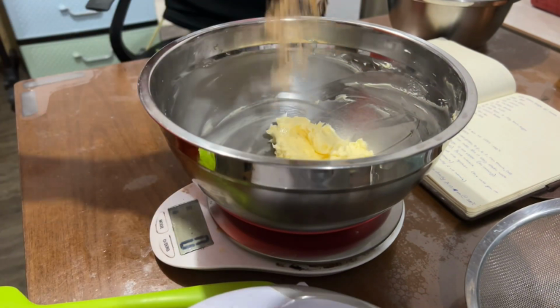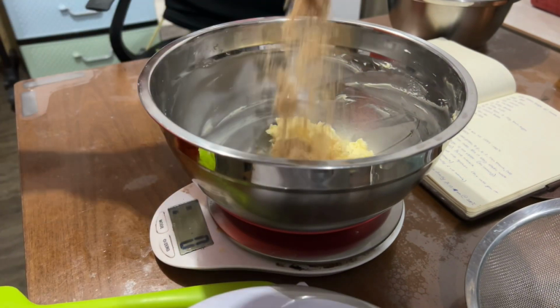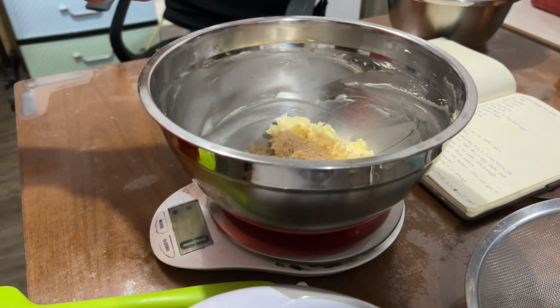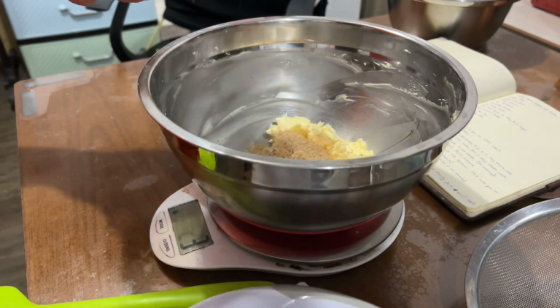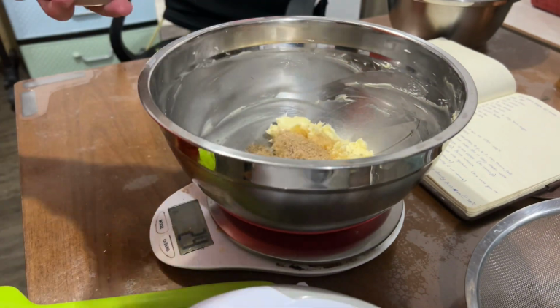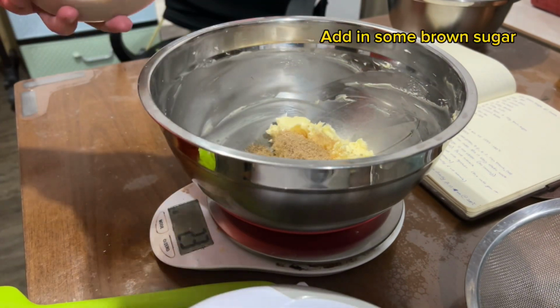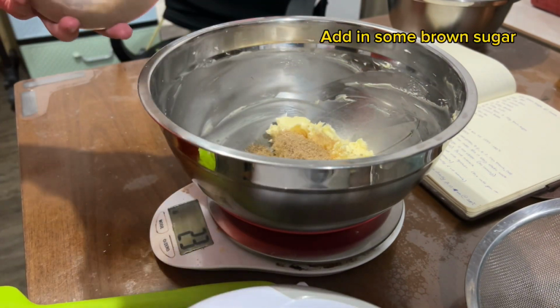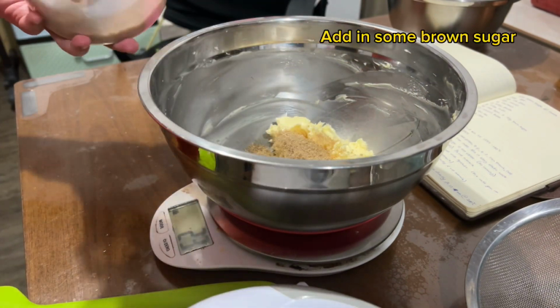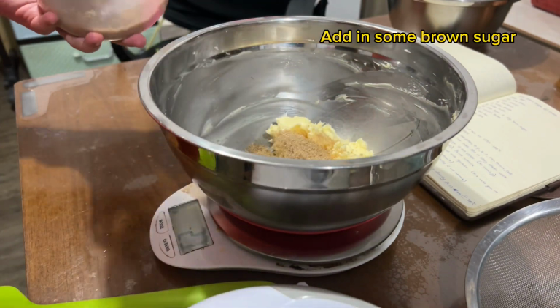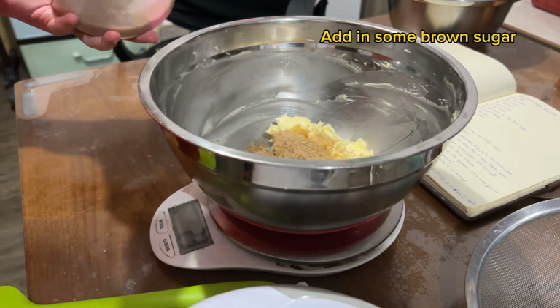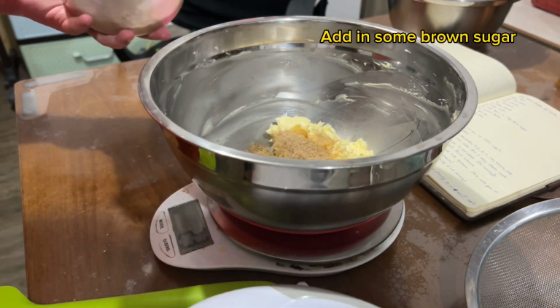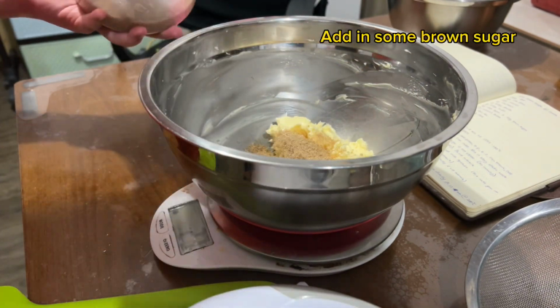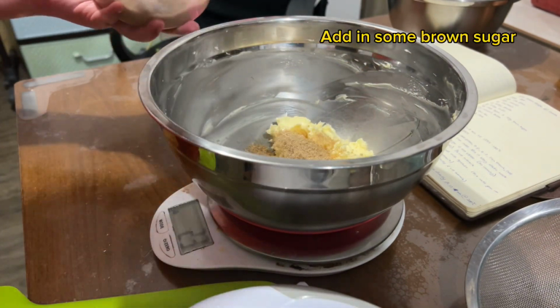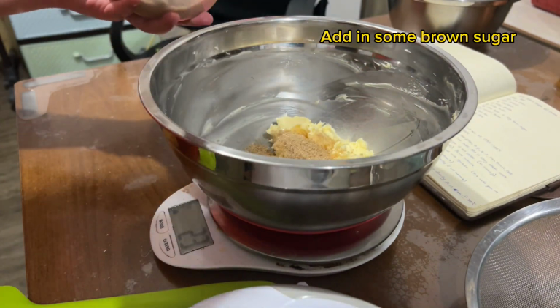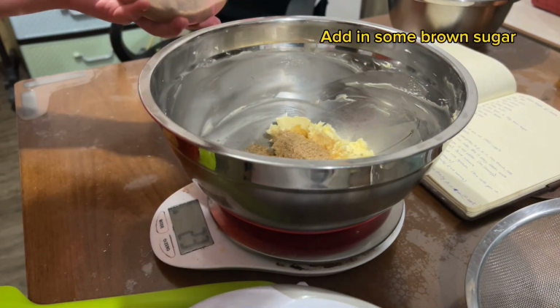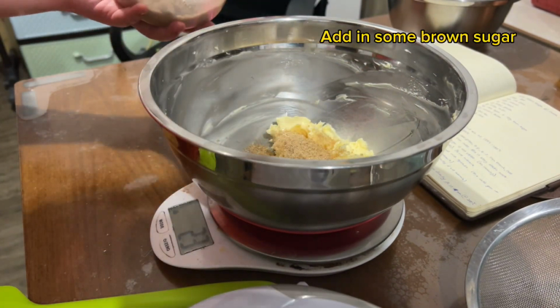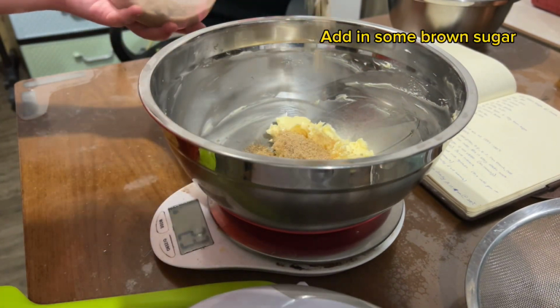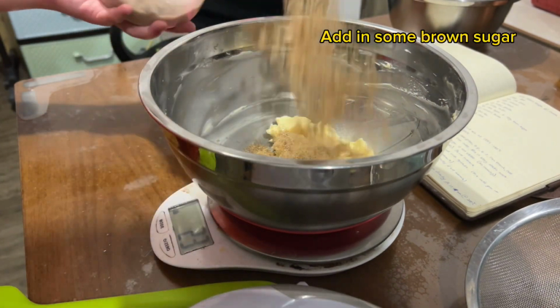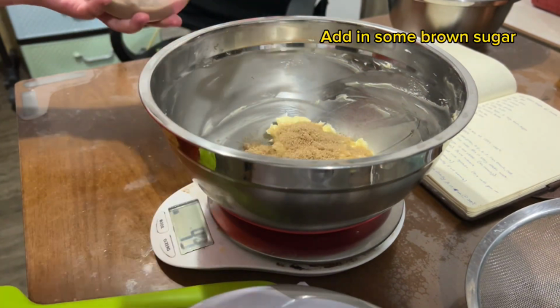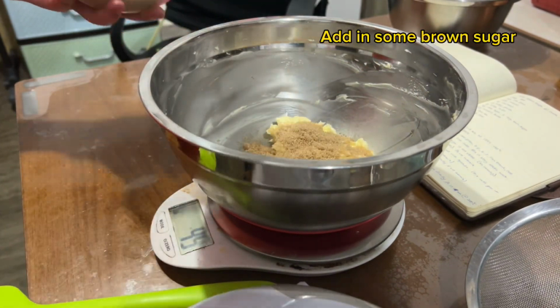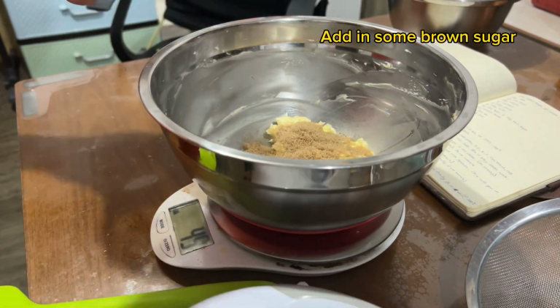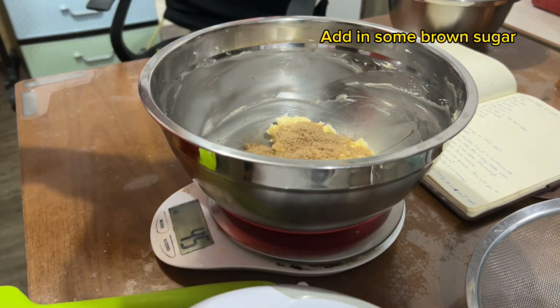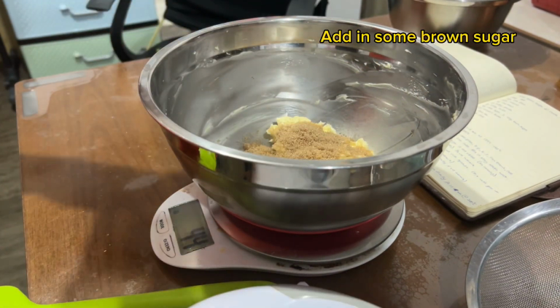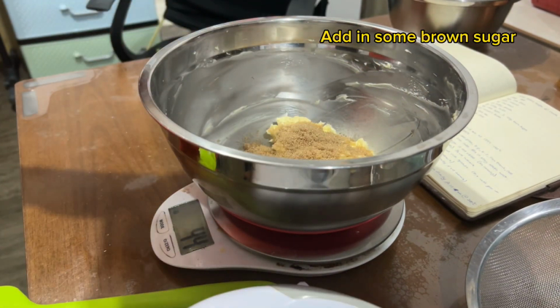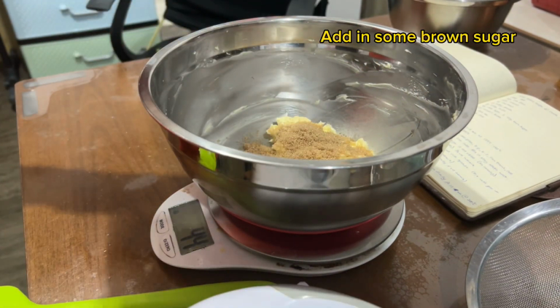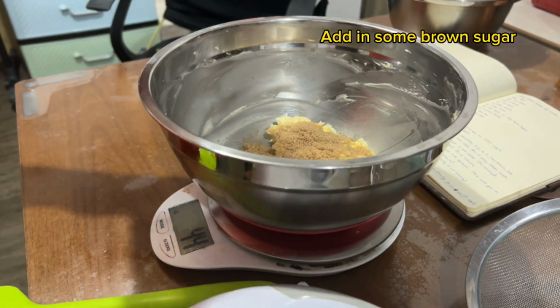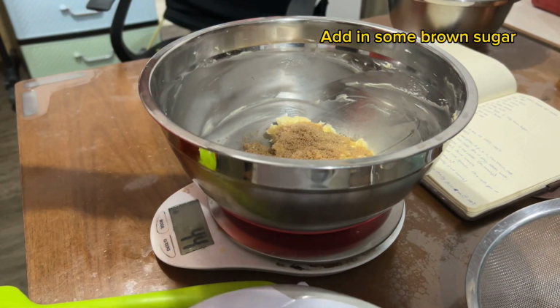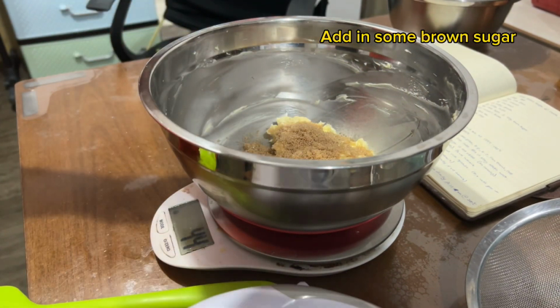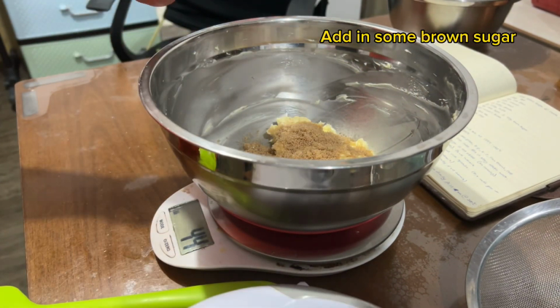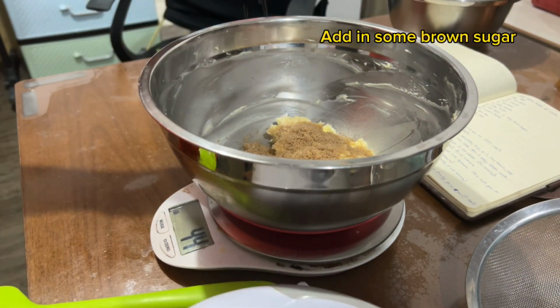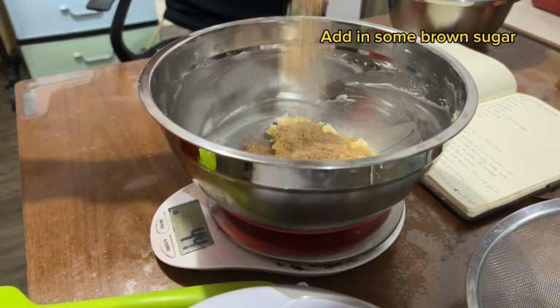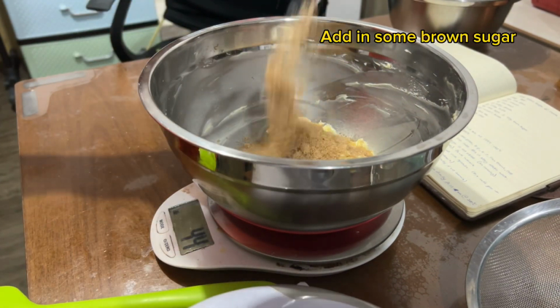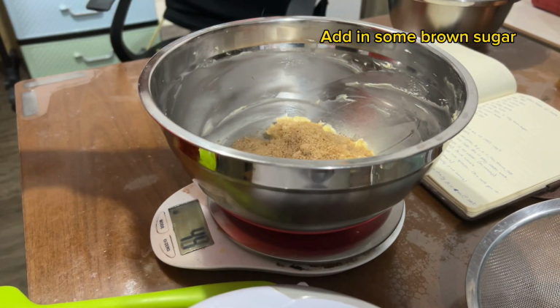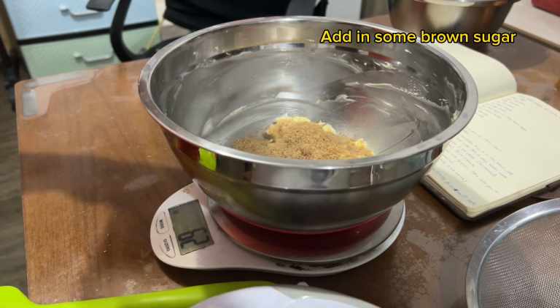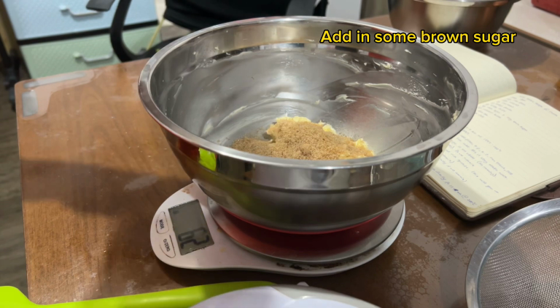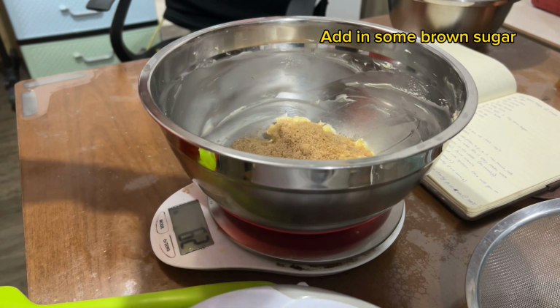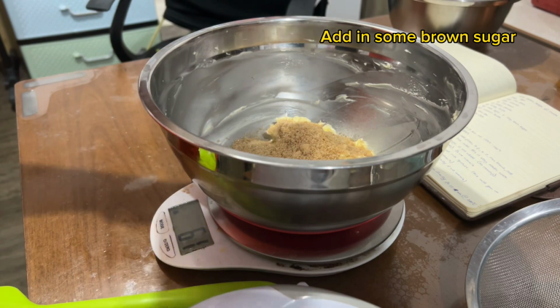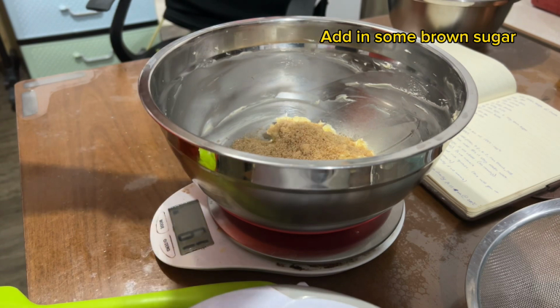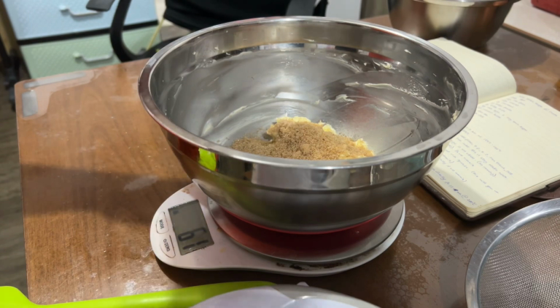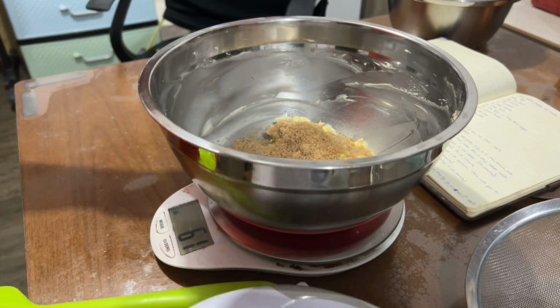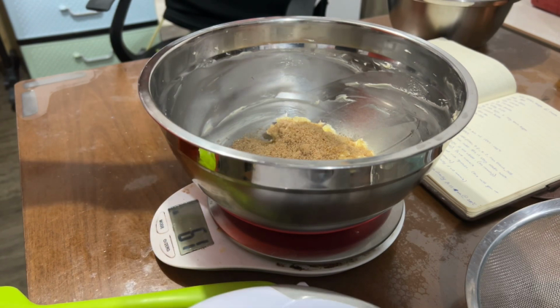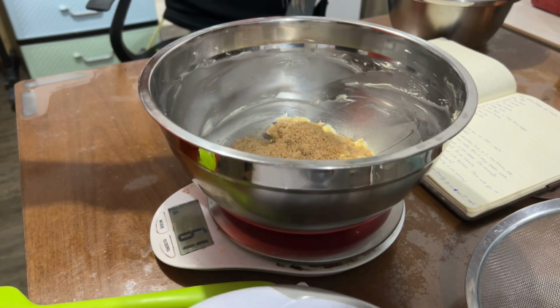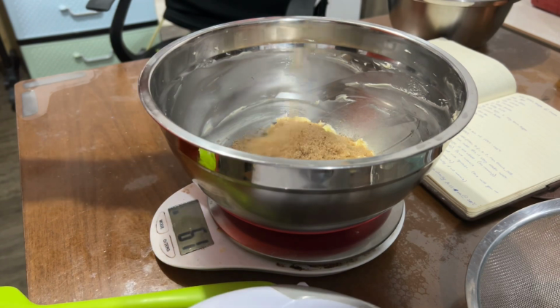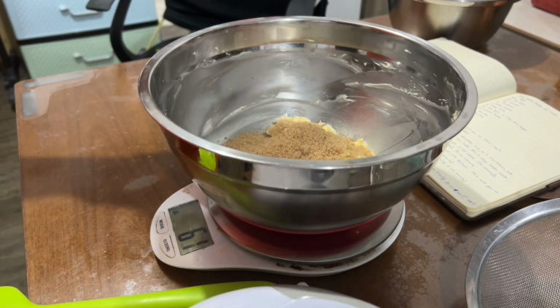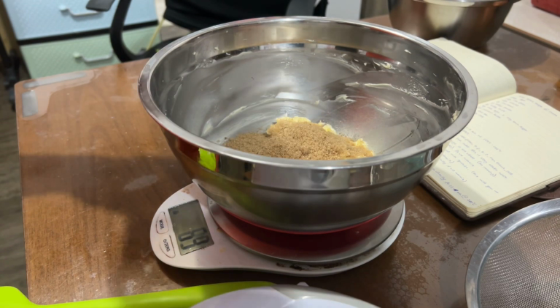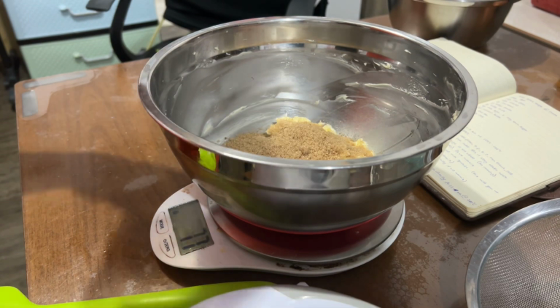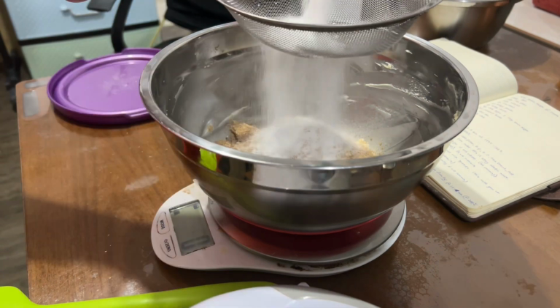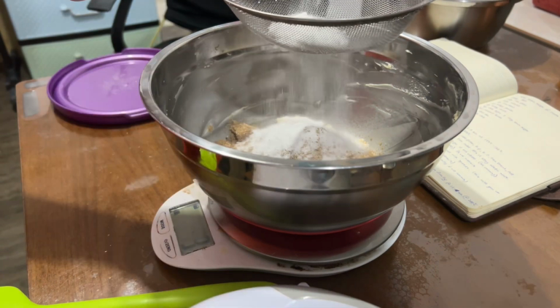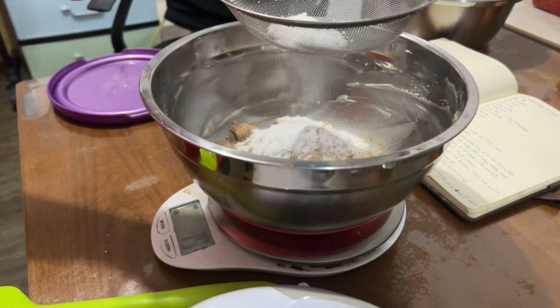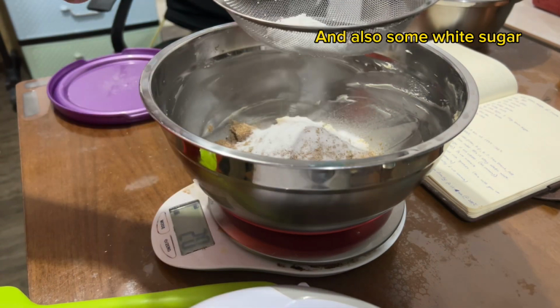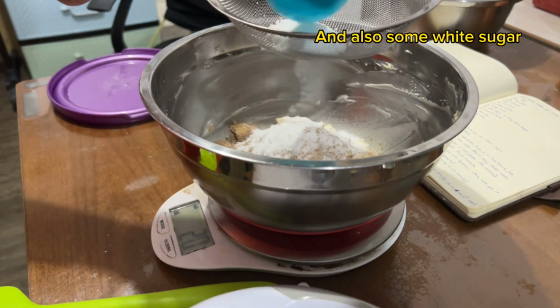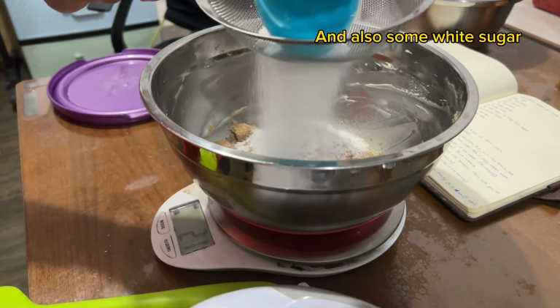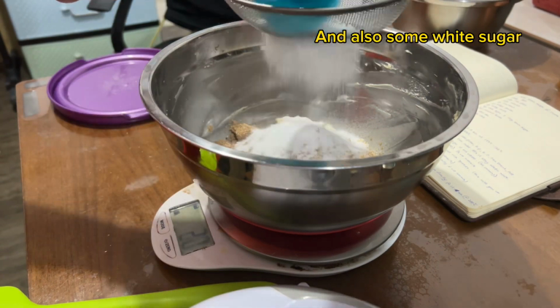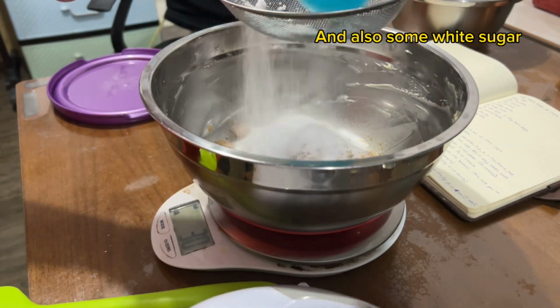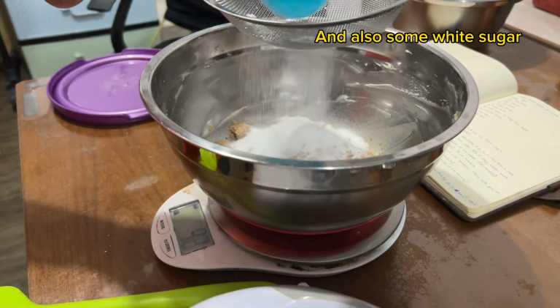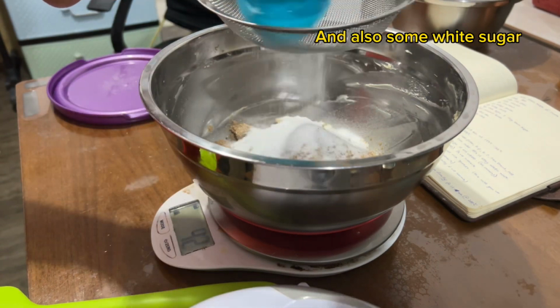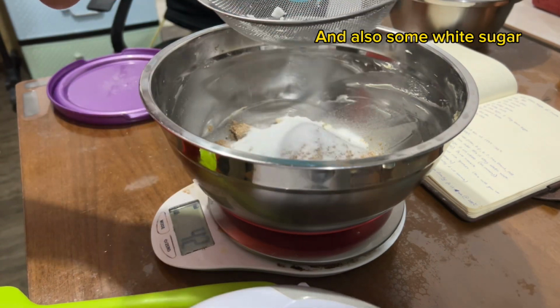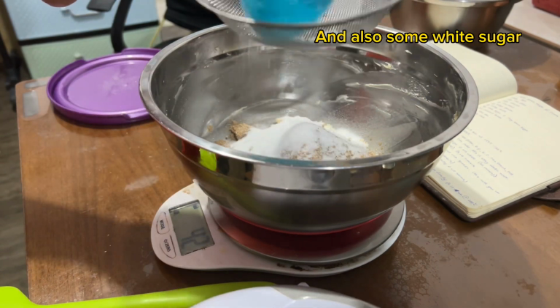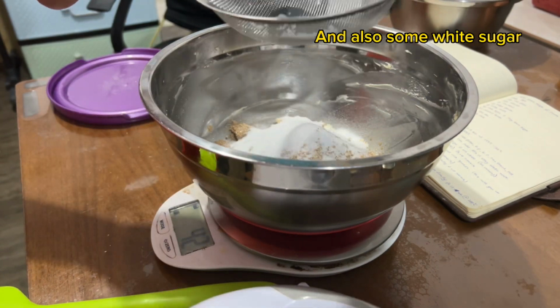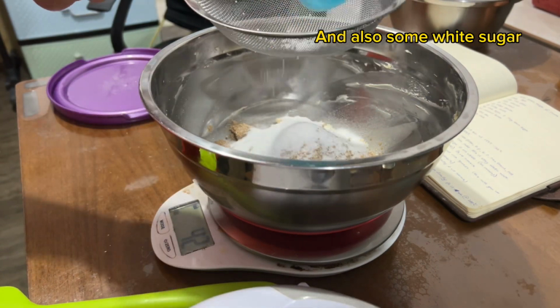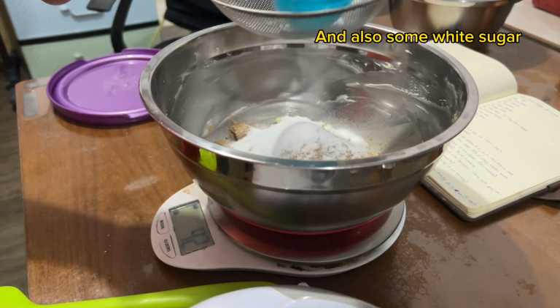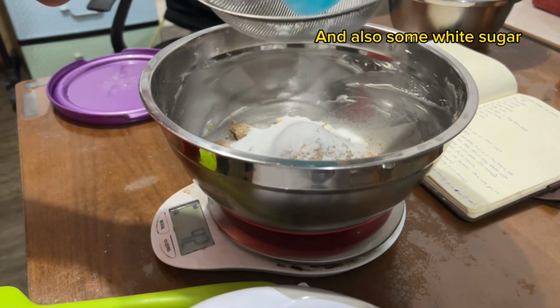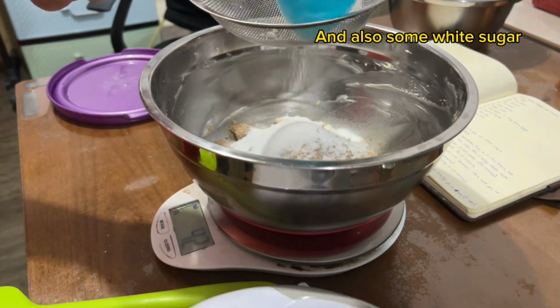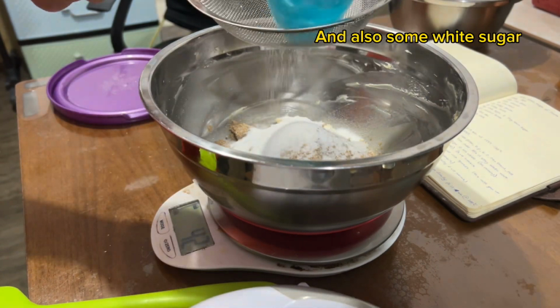Add in some brown sugar and also some white sugar.